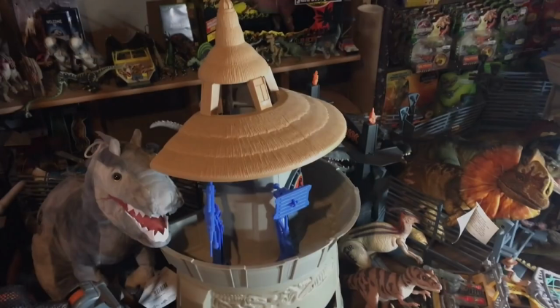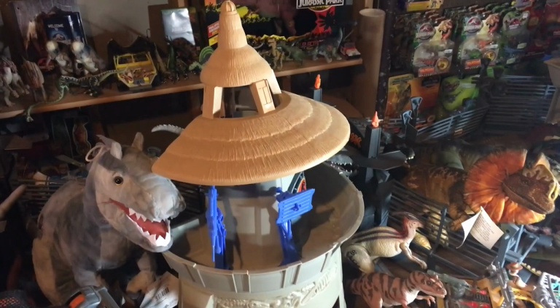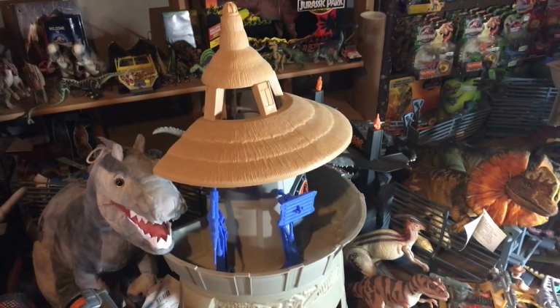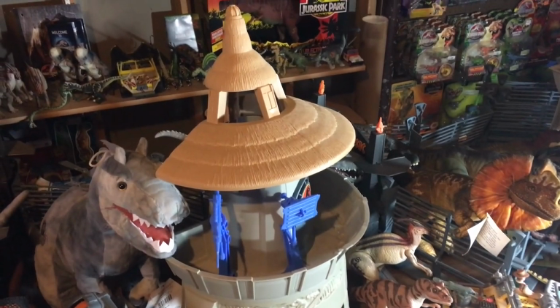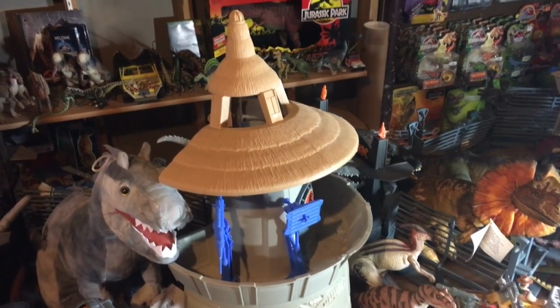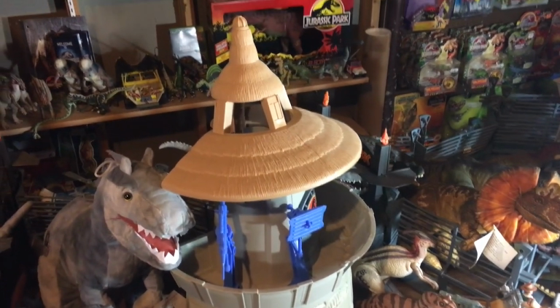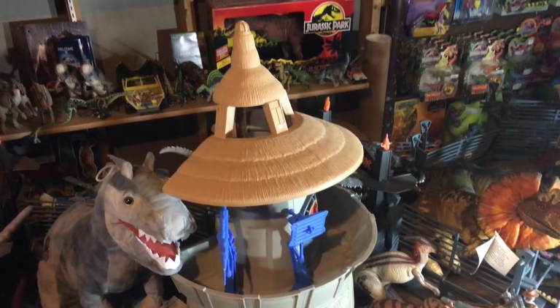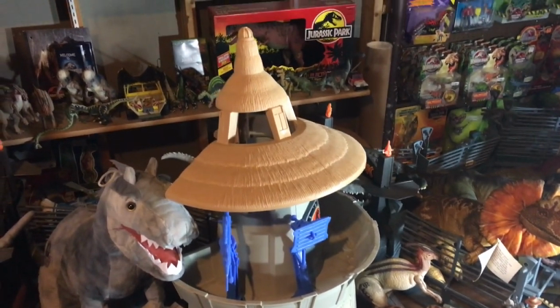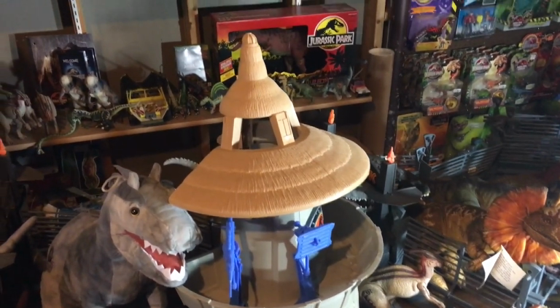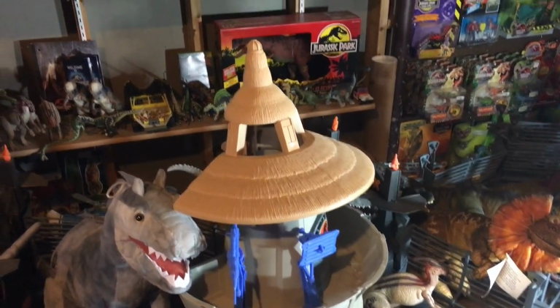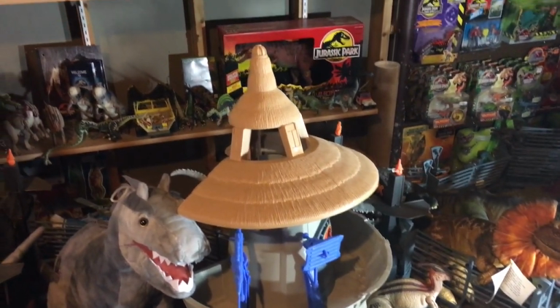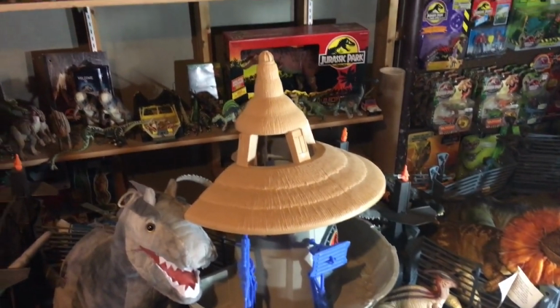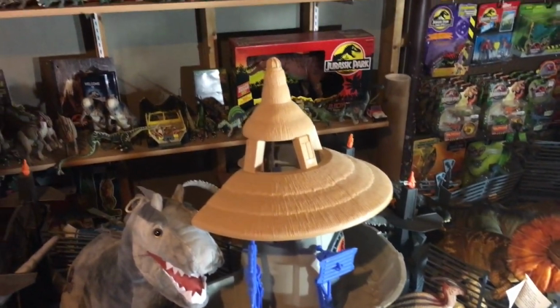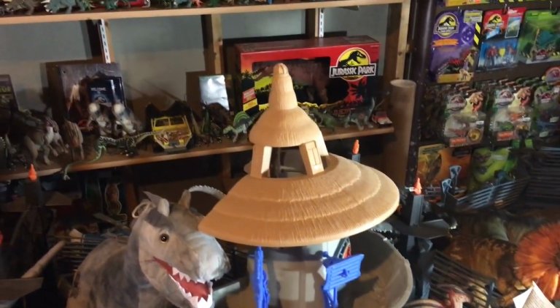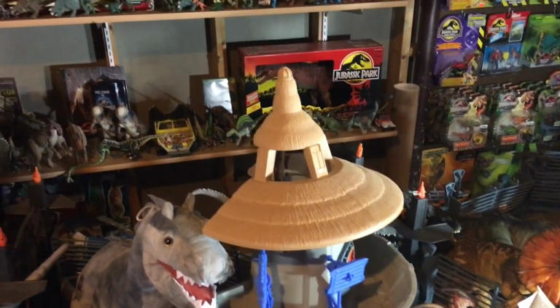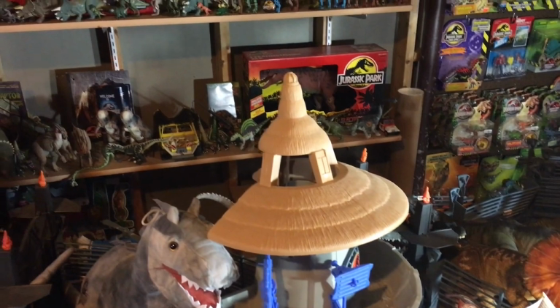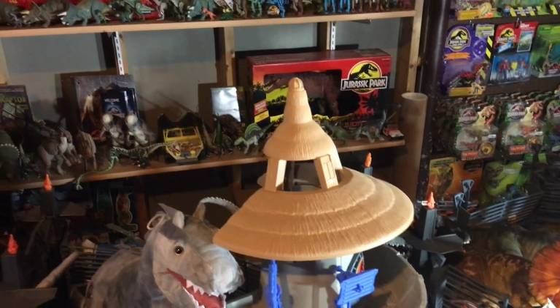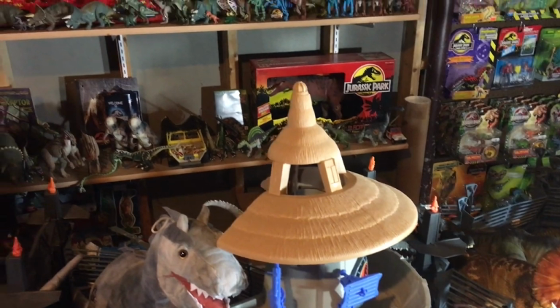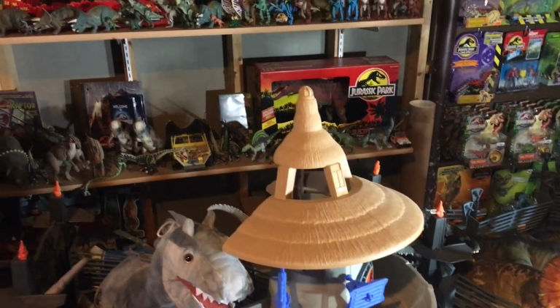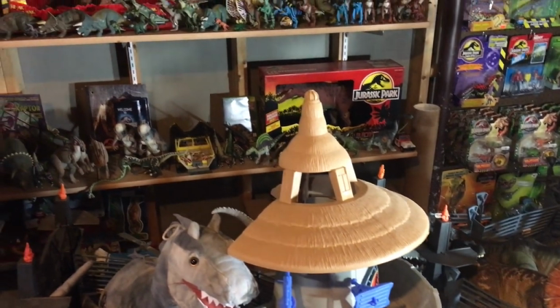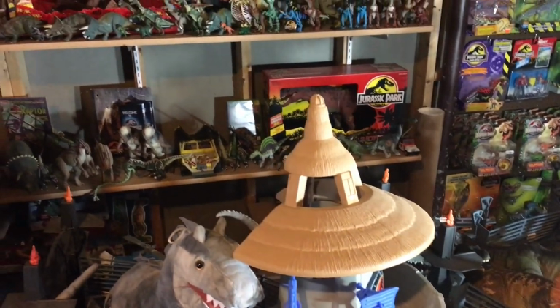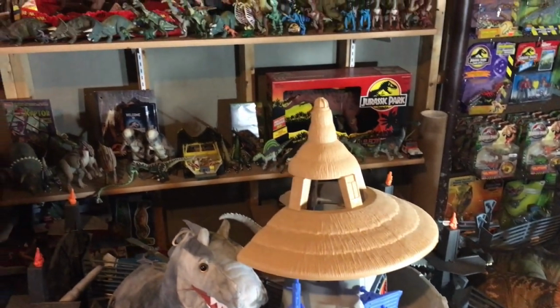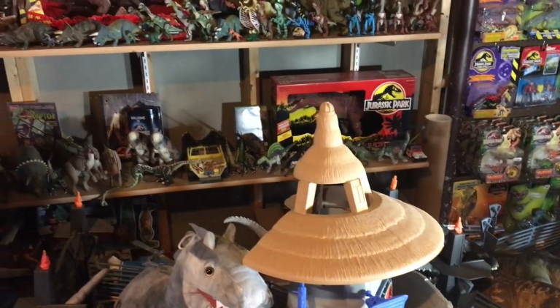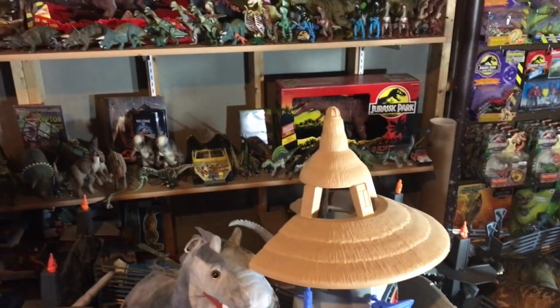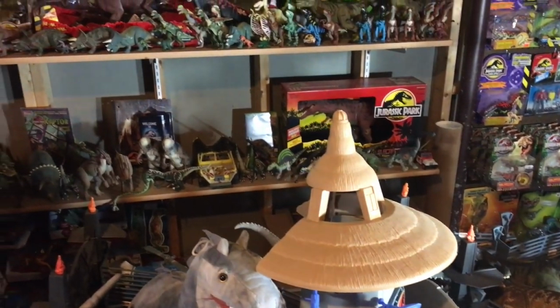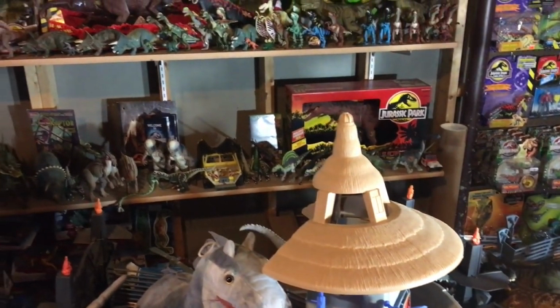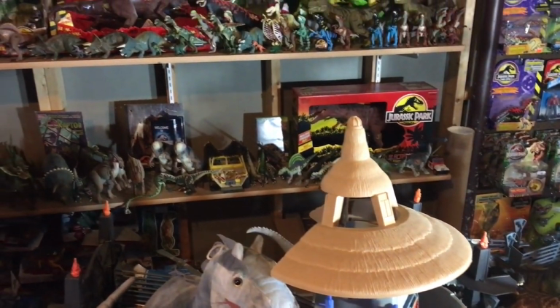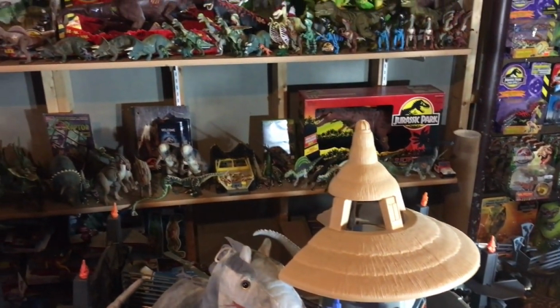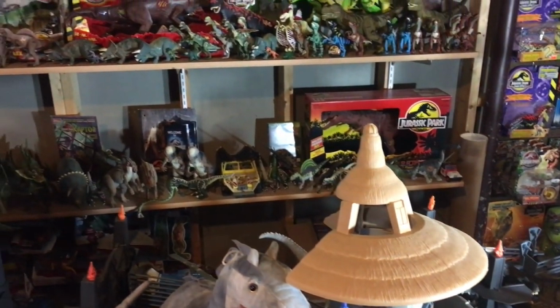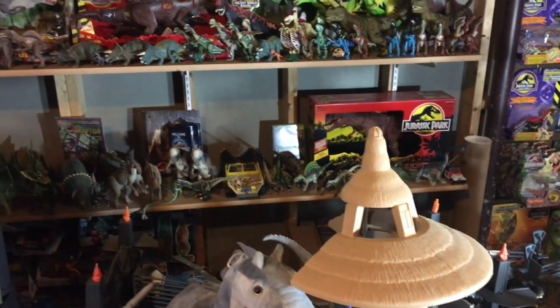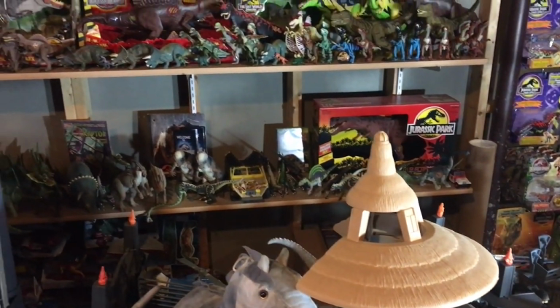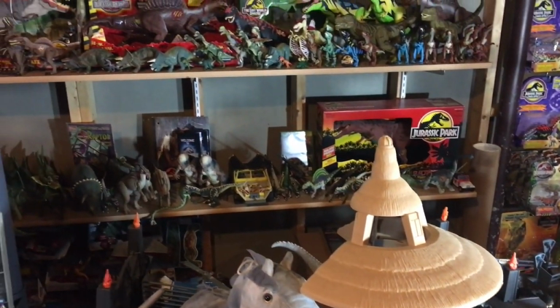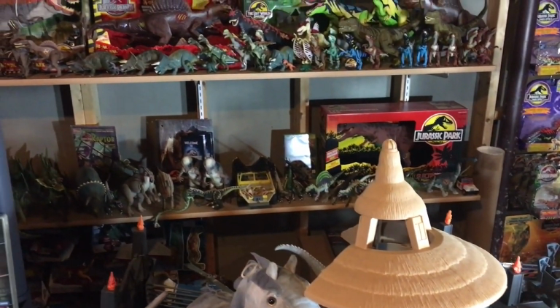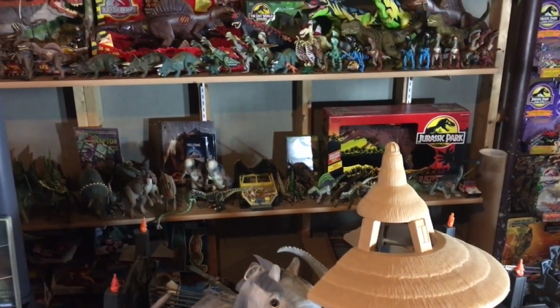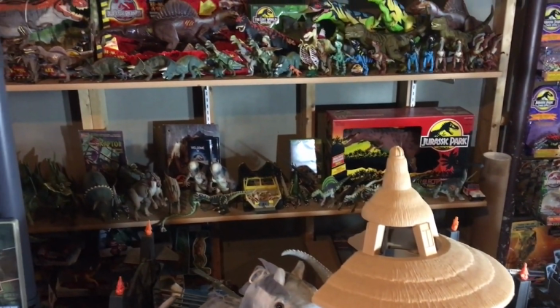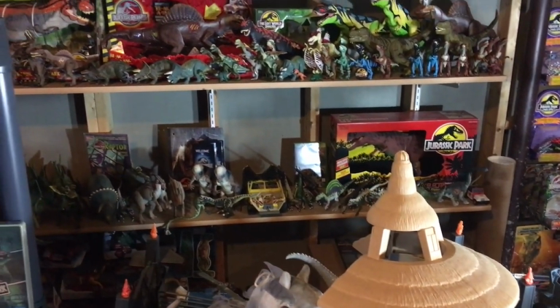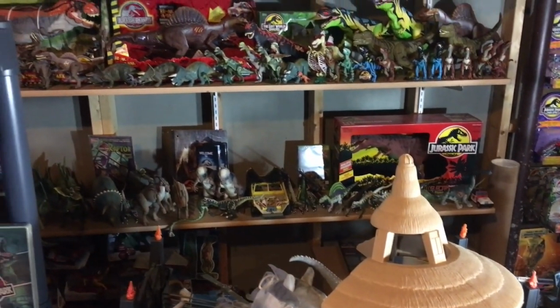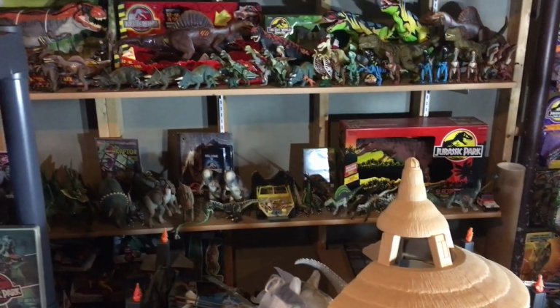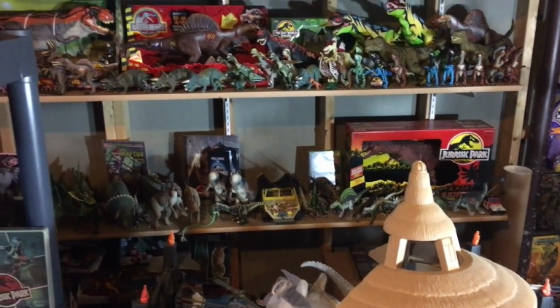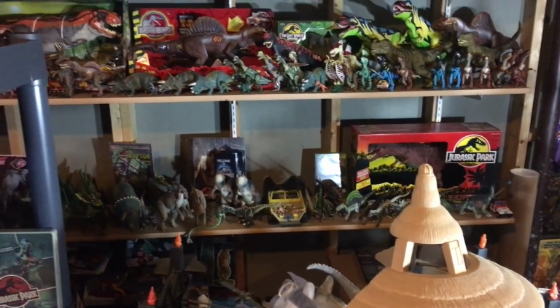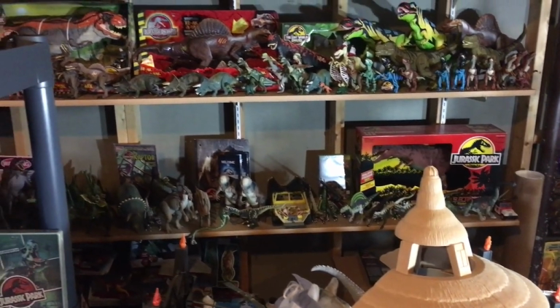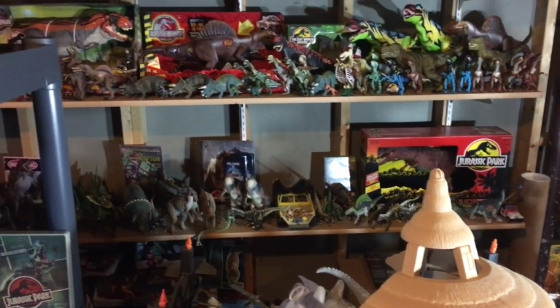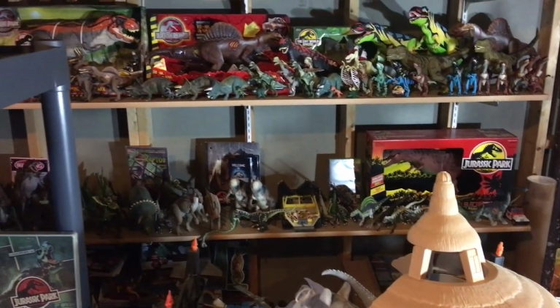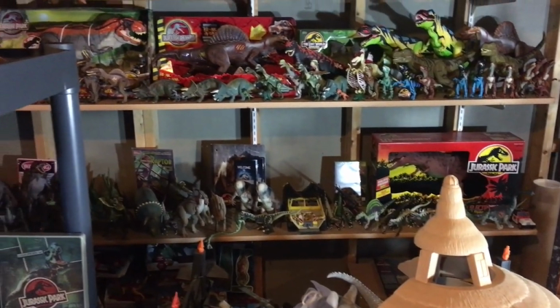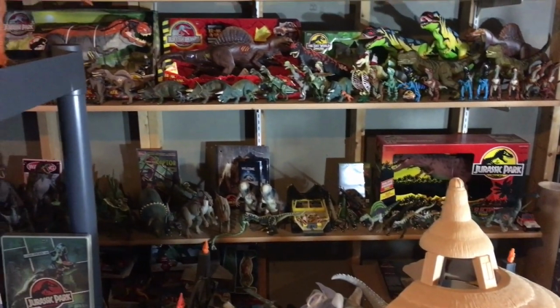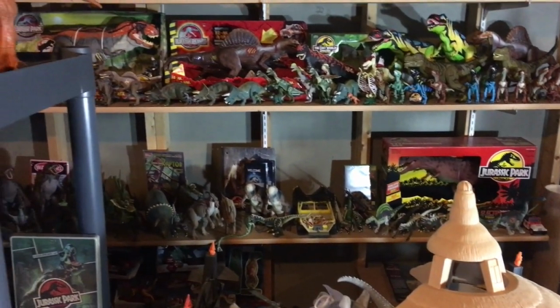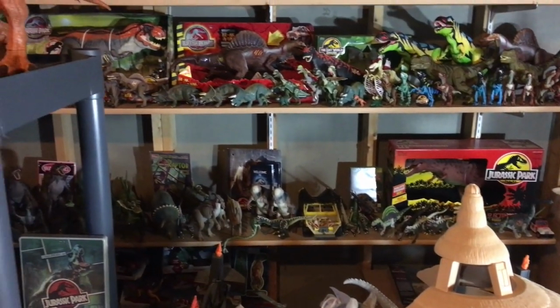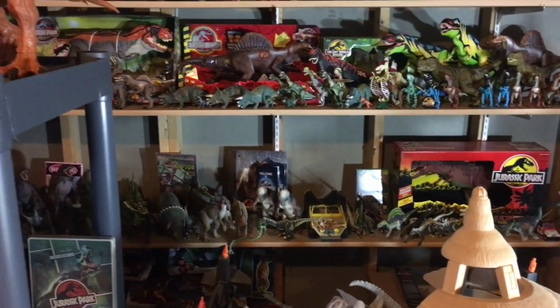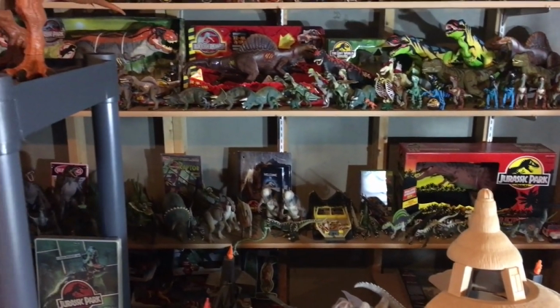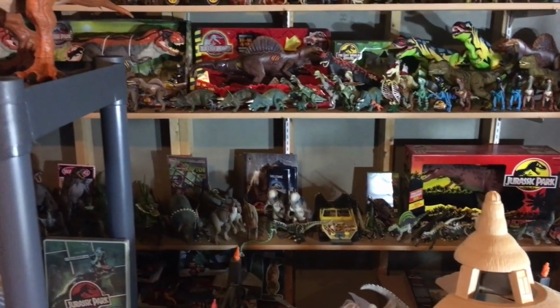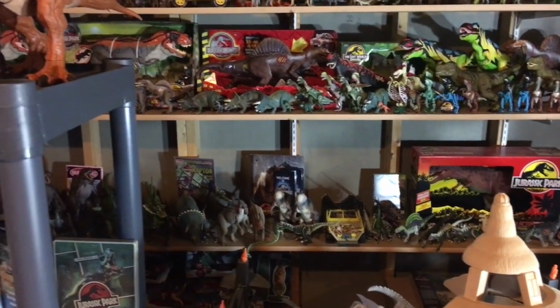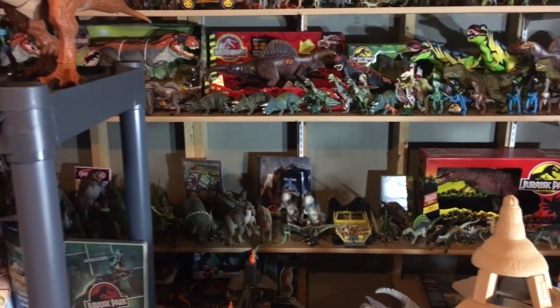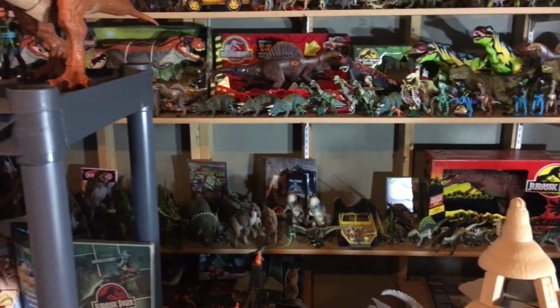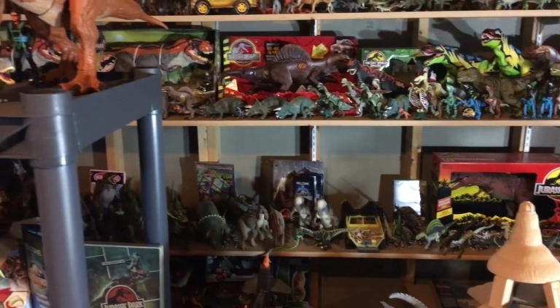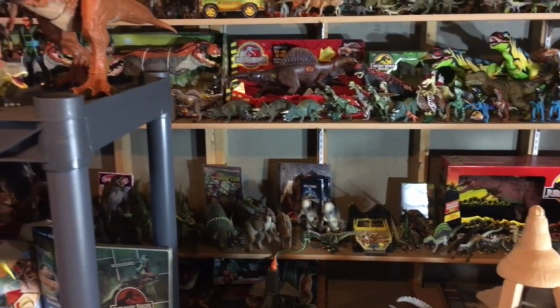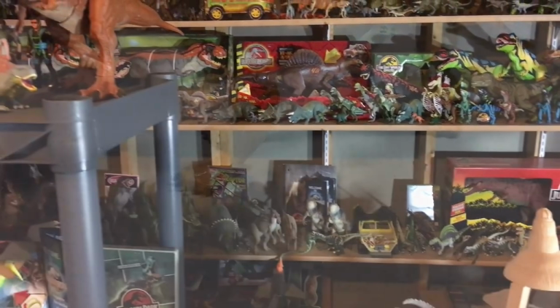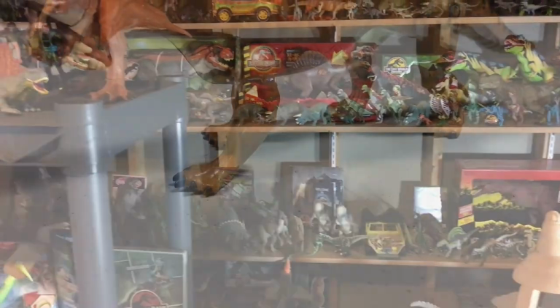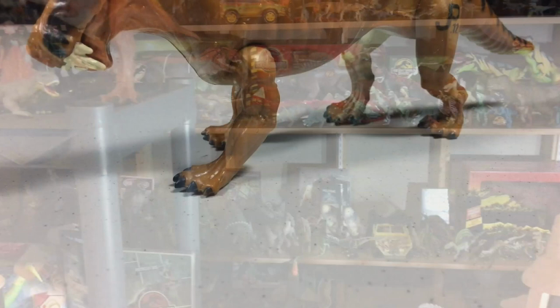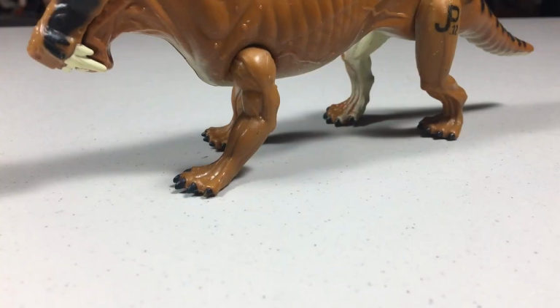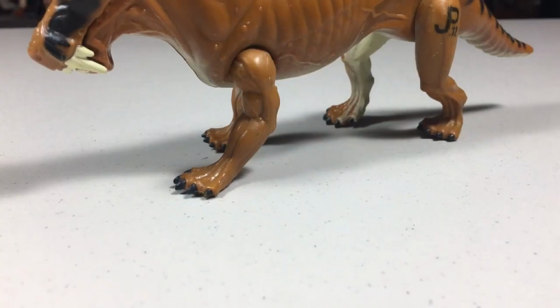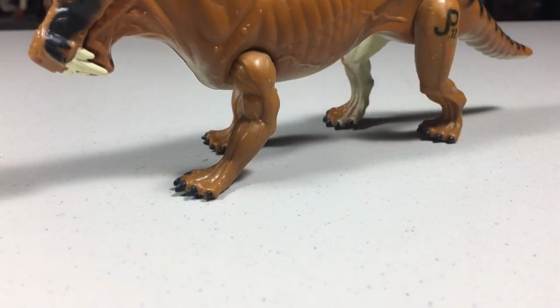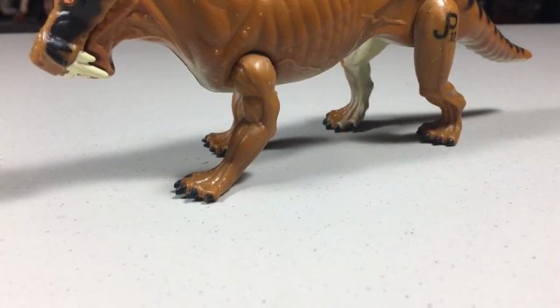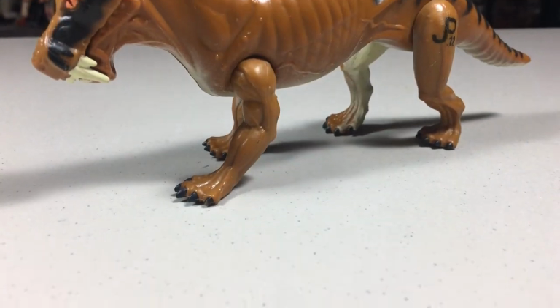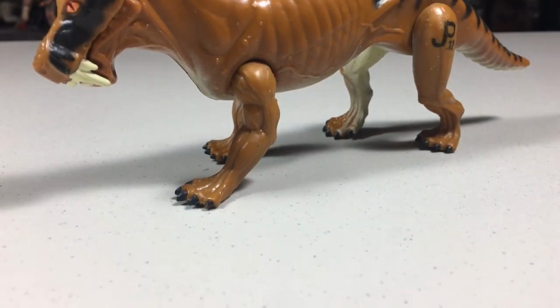Hello and welcome to Jurassic Reviews. Today we'll be taking a look at a Series 2 figure from Kenner's Jurassic Park line. That figure is the Lysenops.